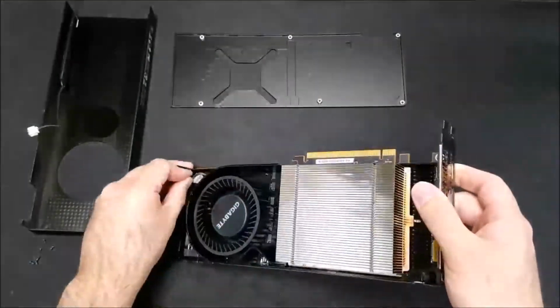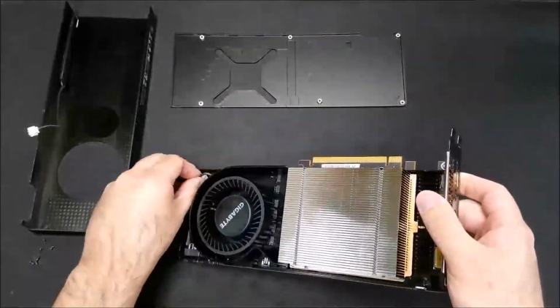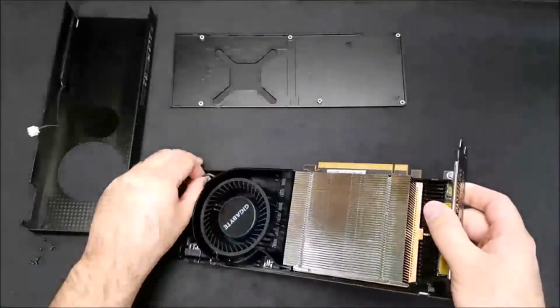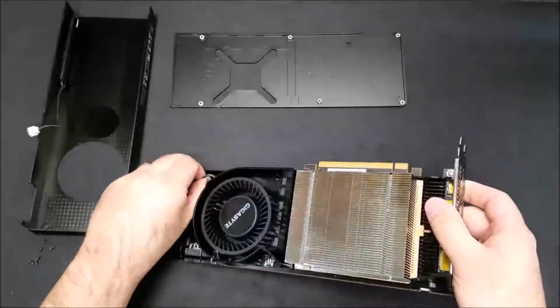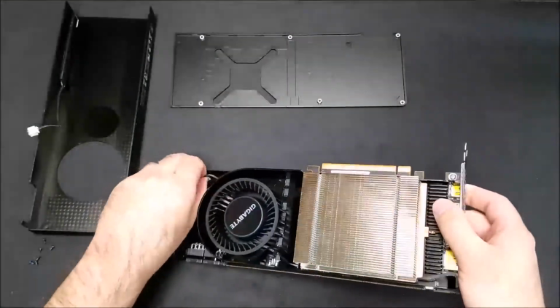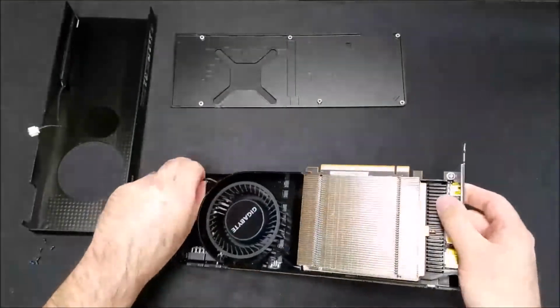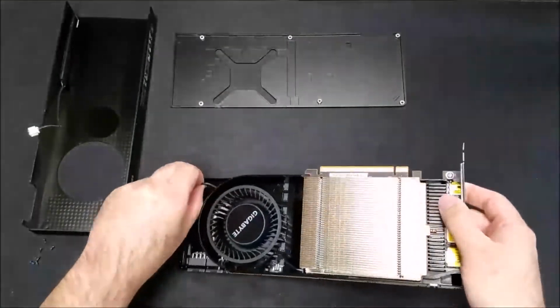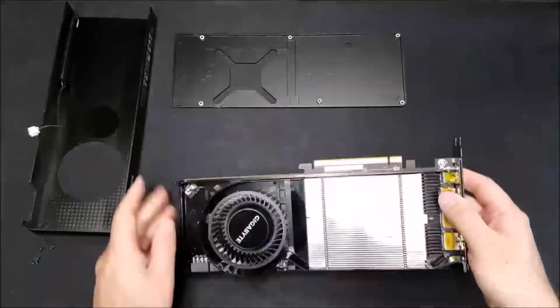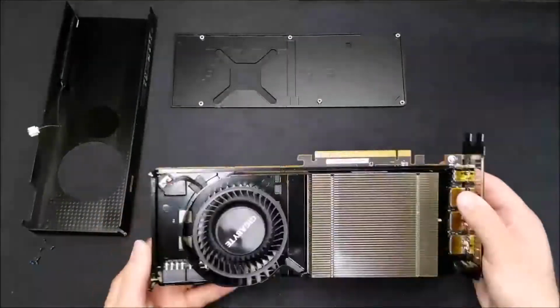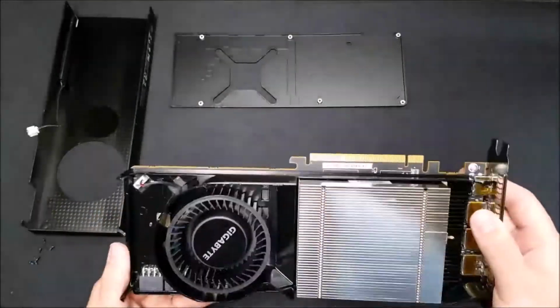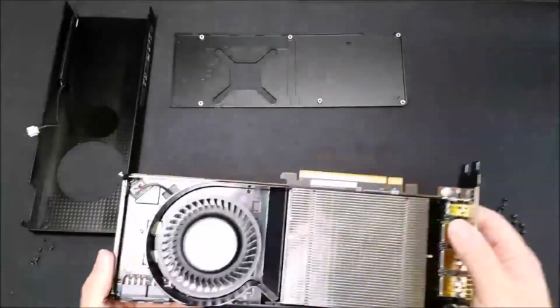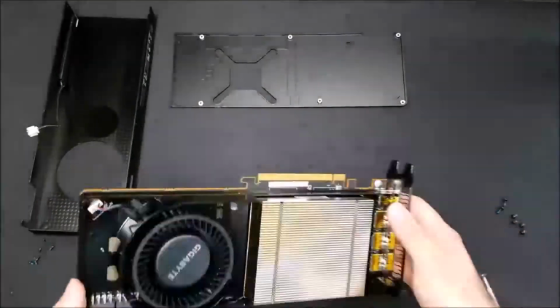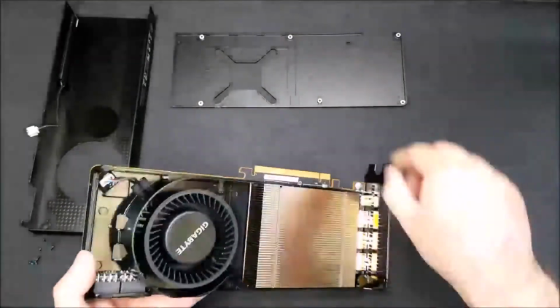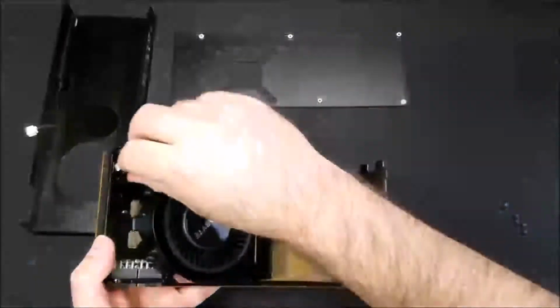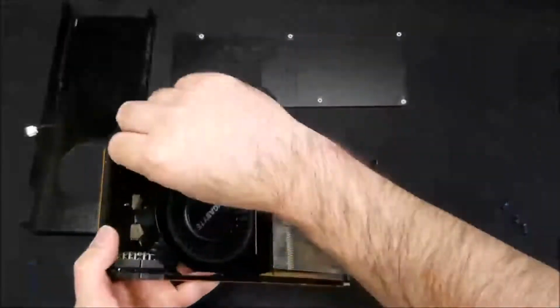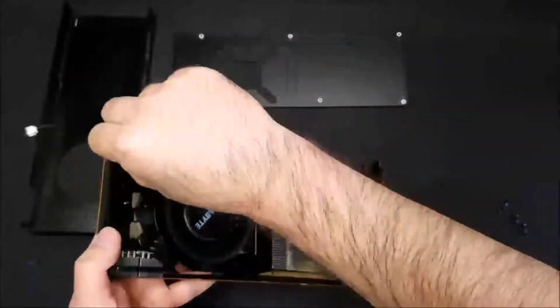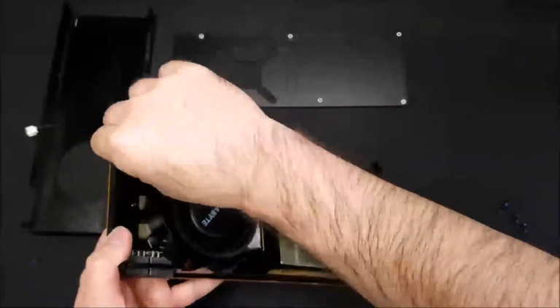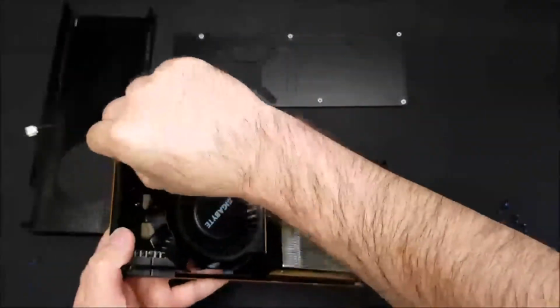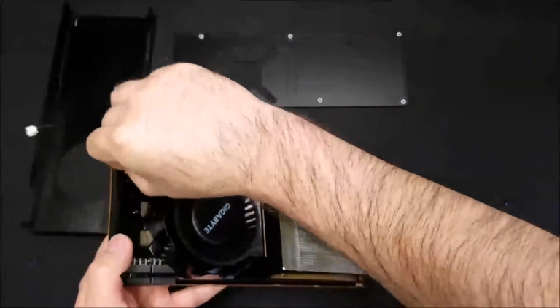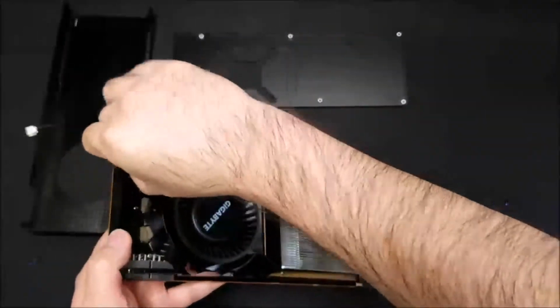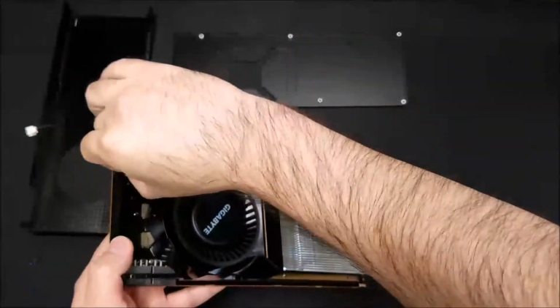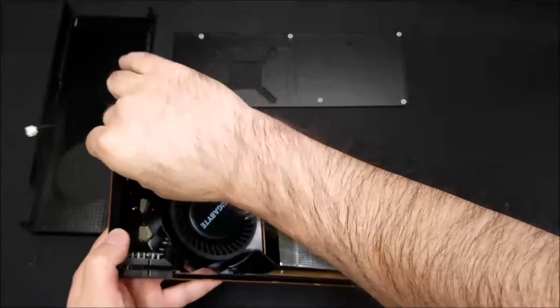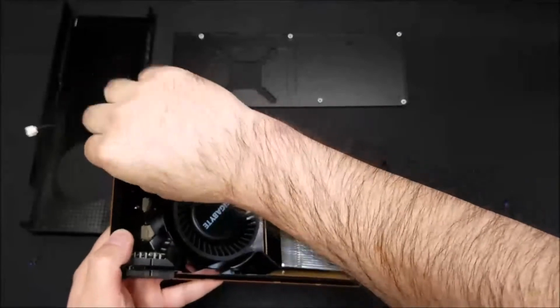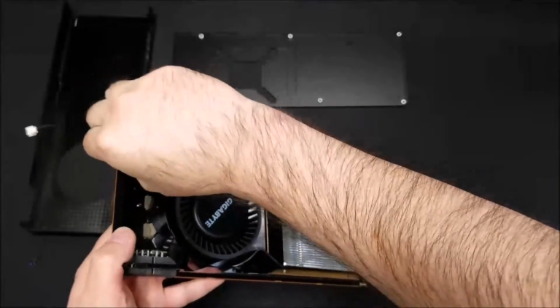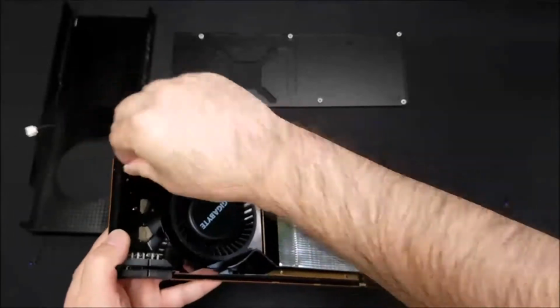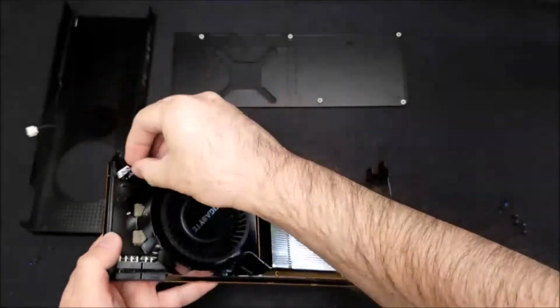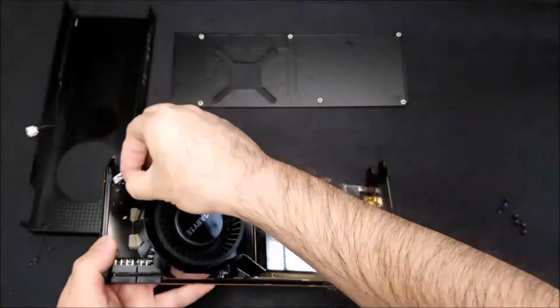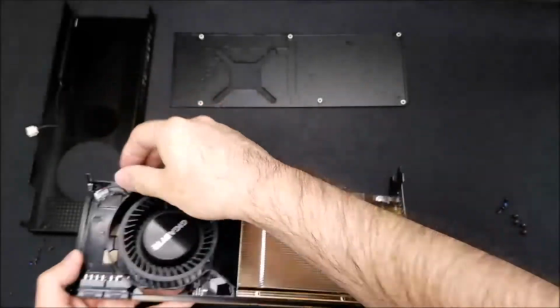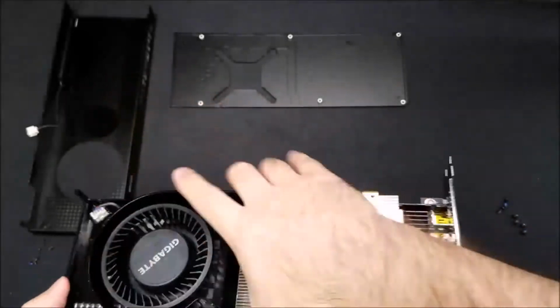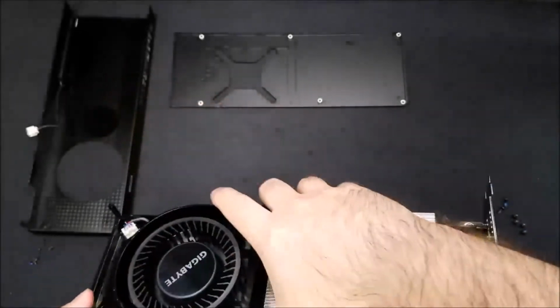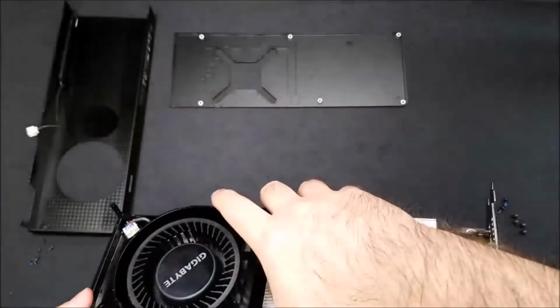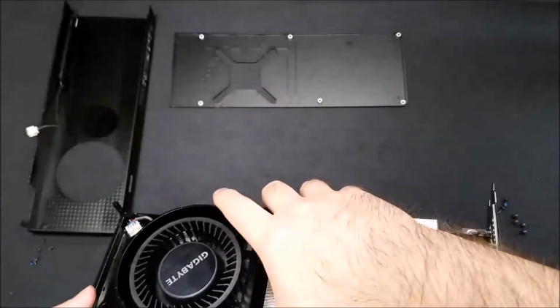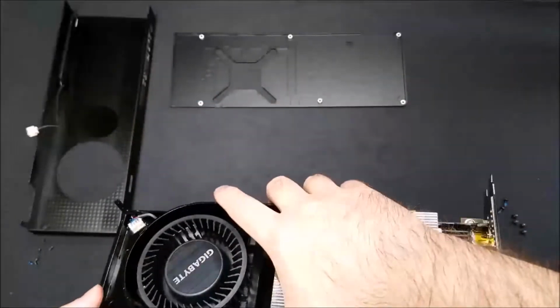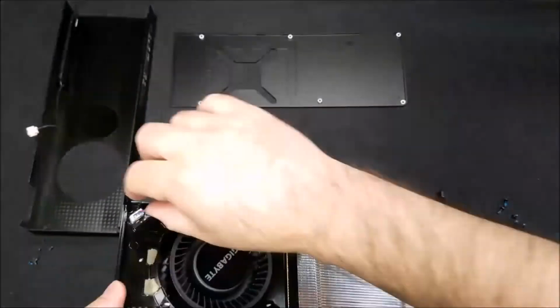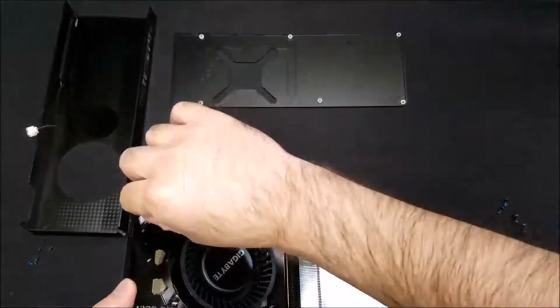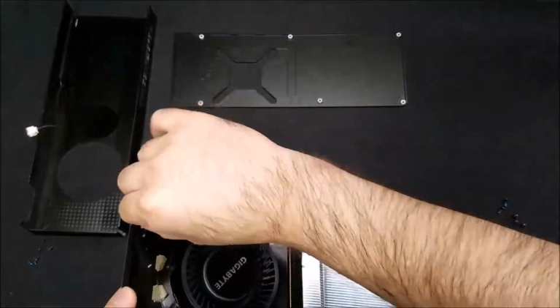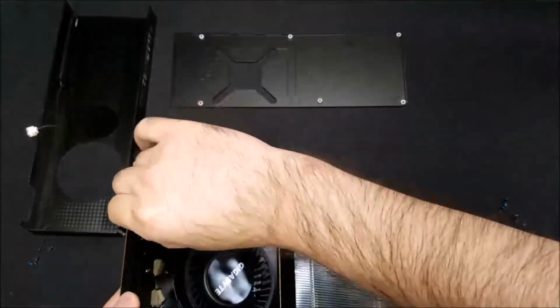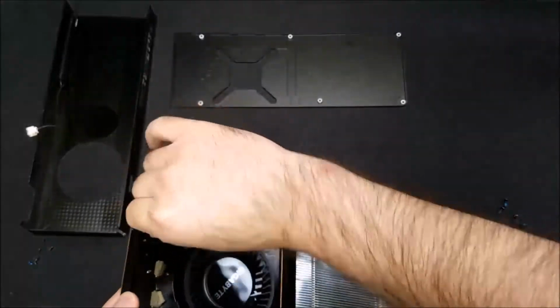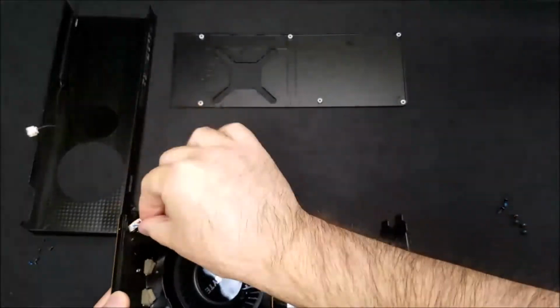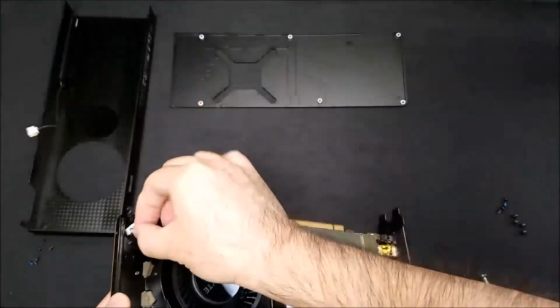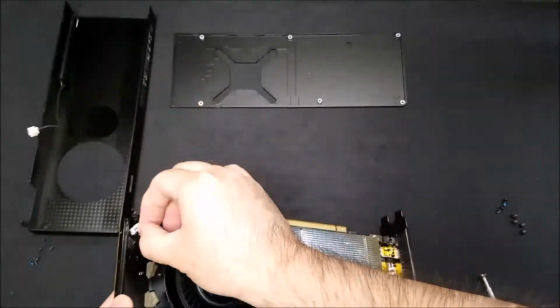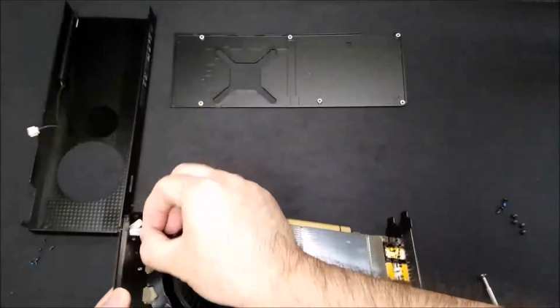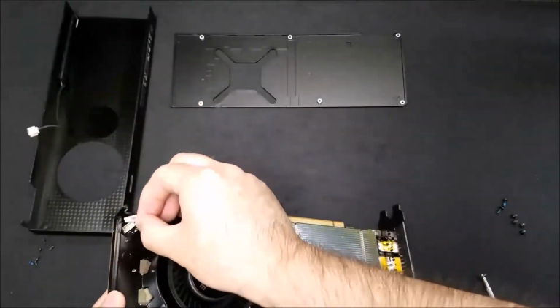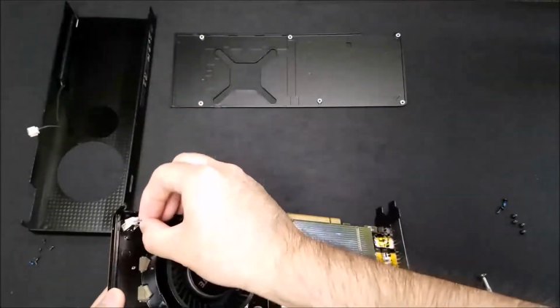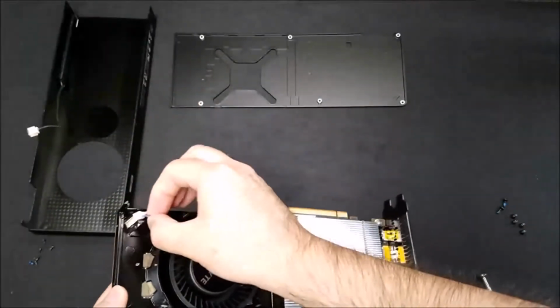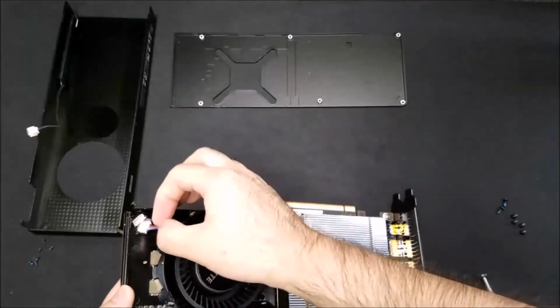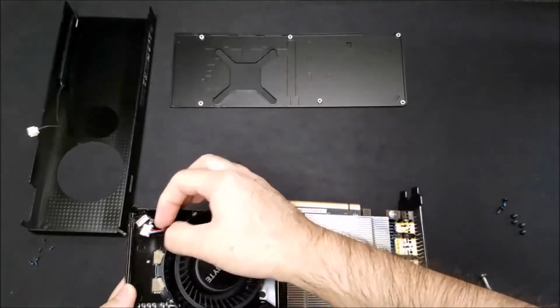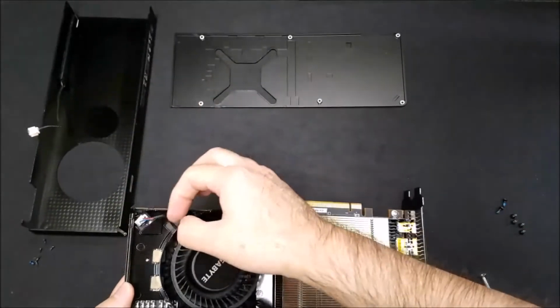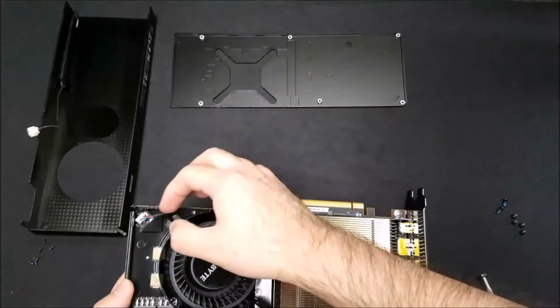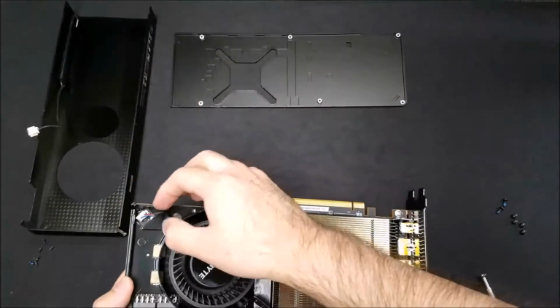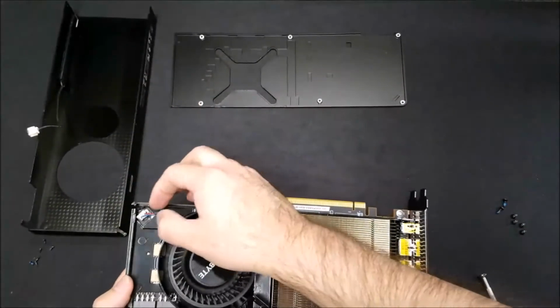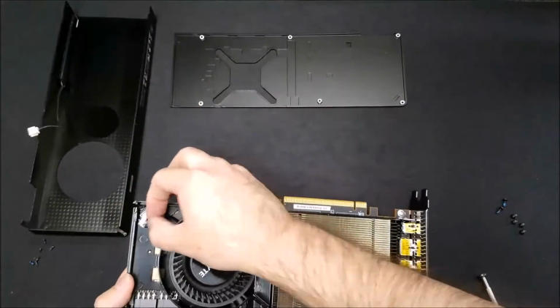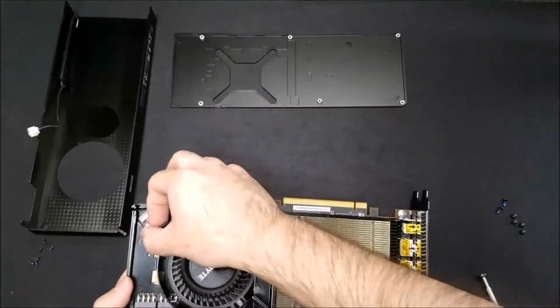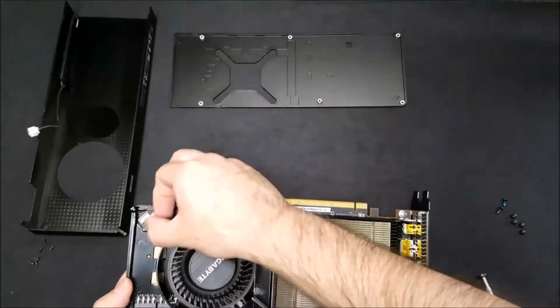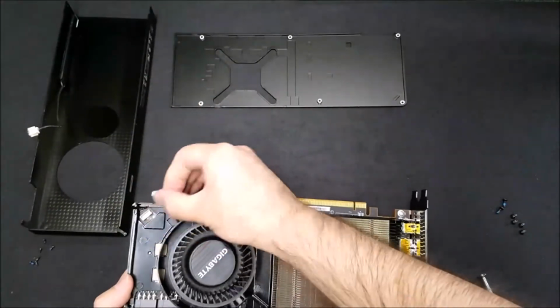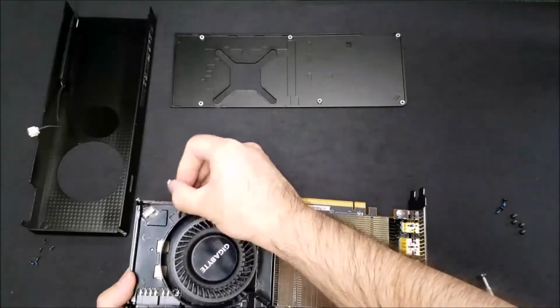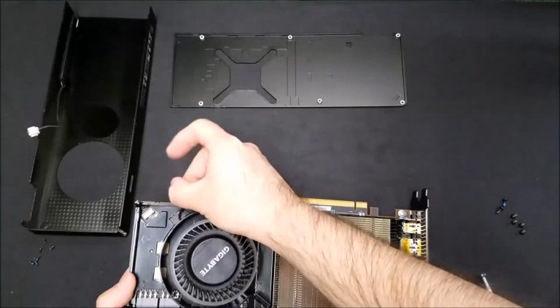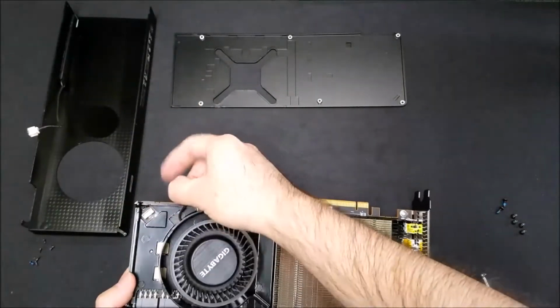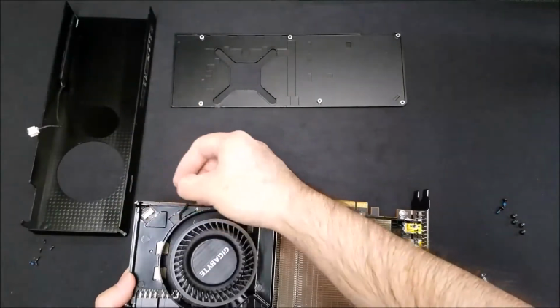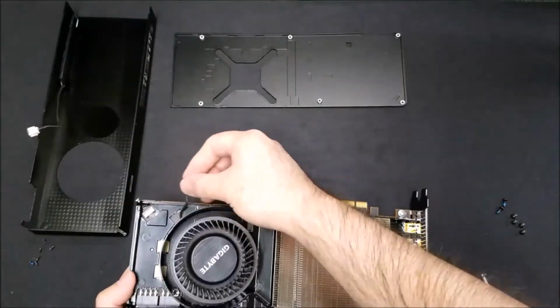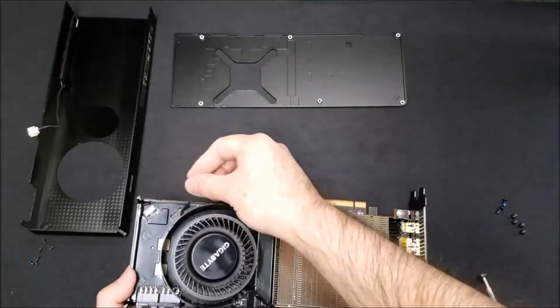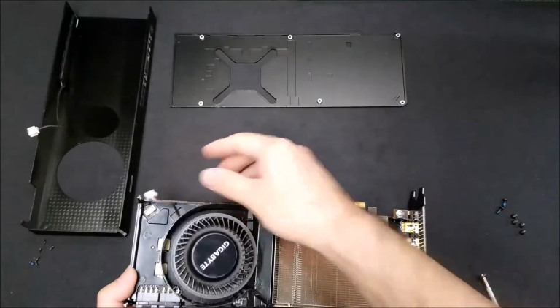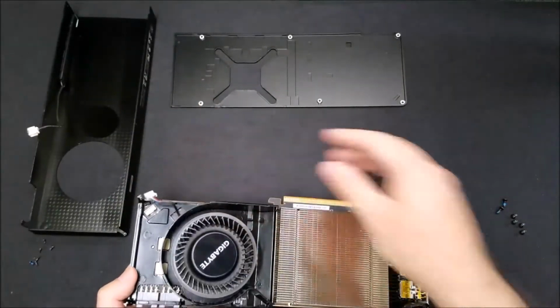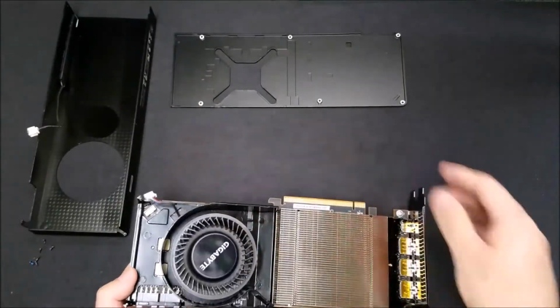We'll be extra careful with the fan header. Luckily, this one came off pretty easy.